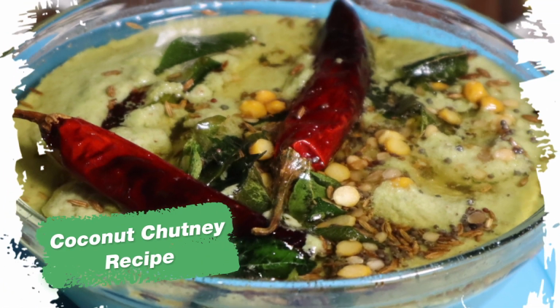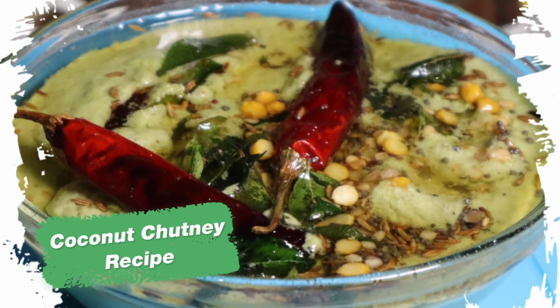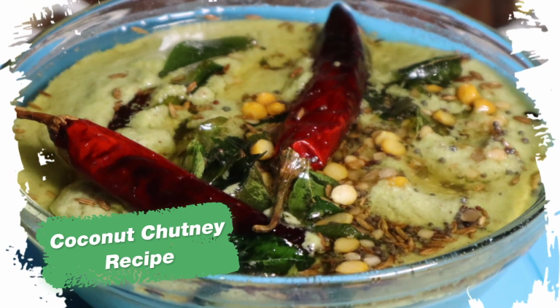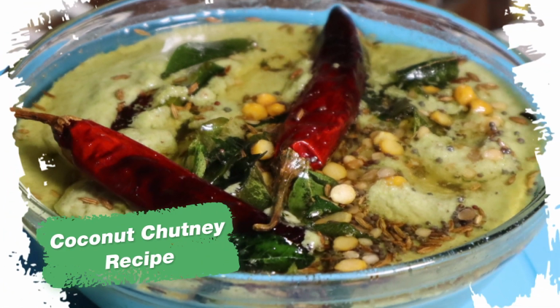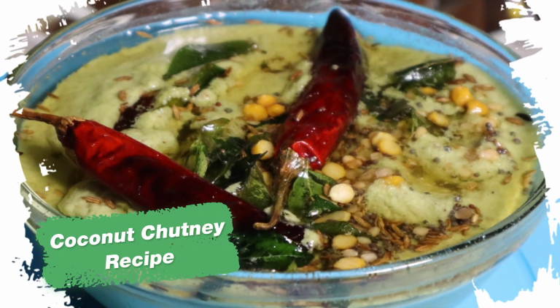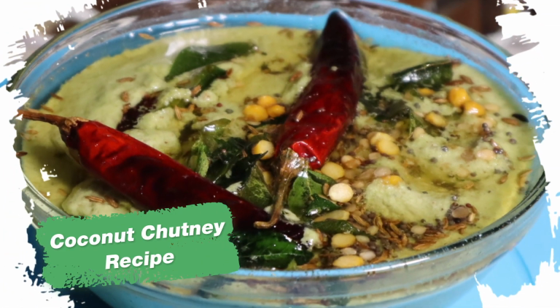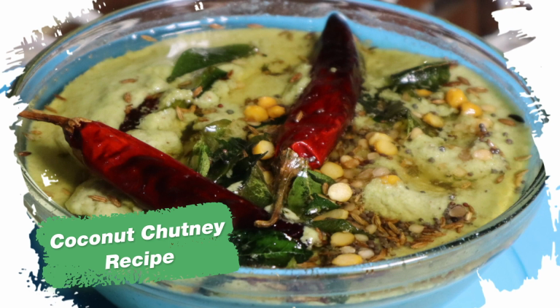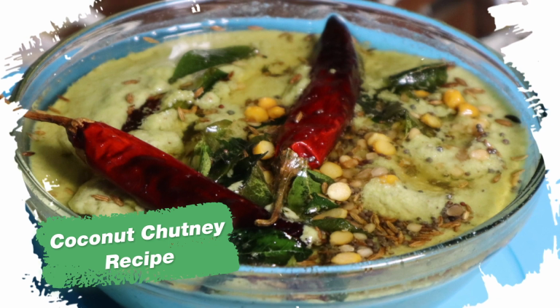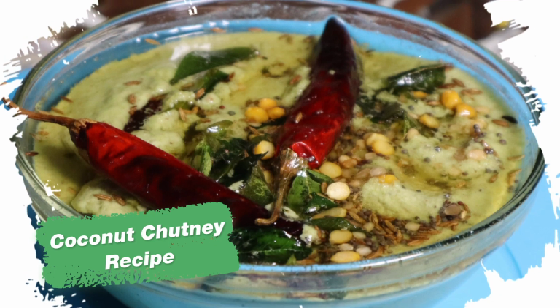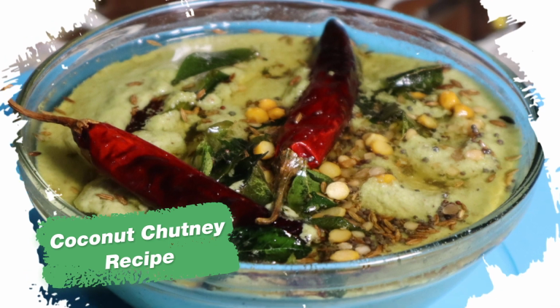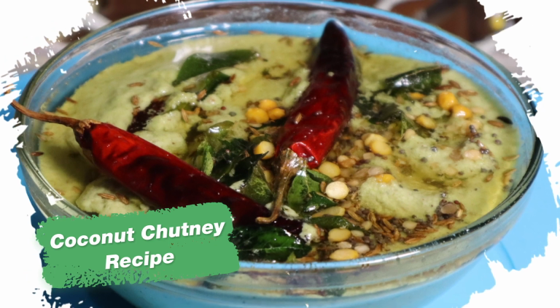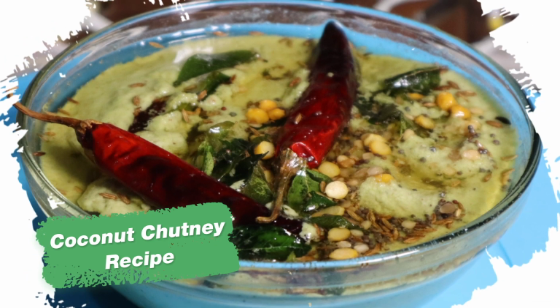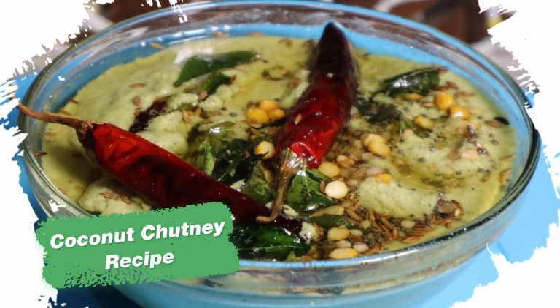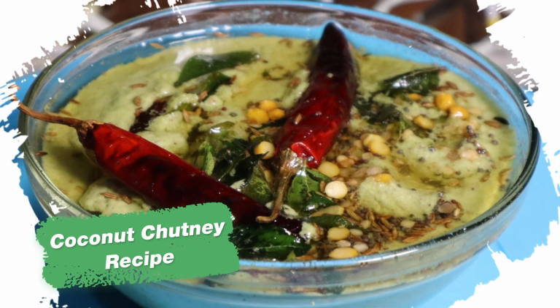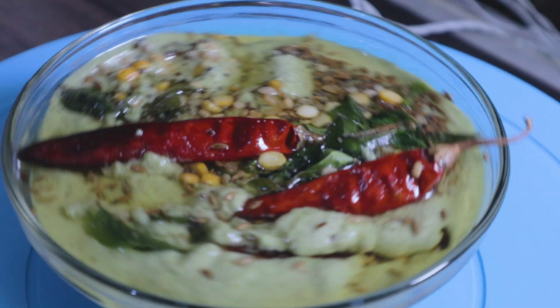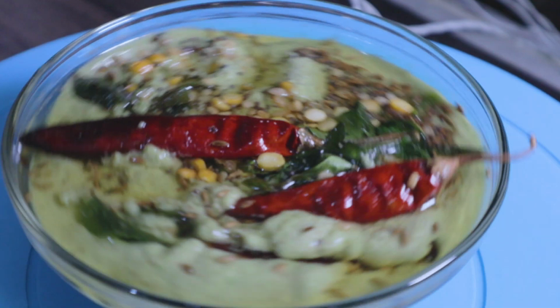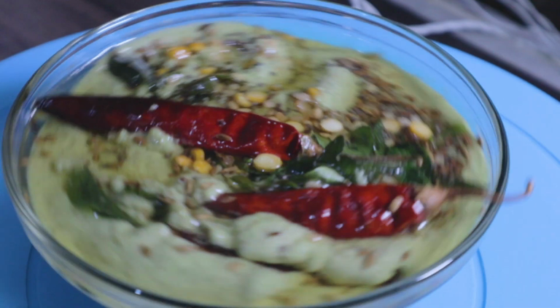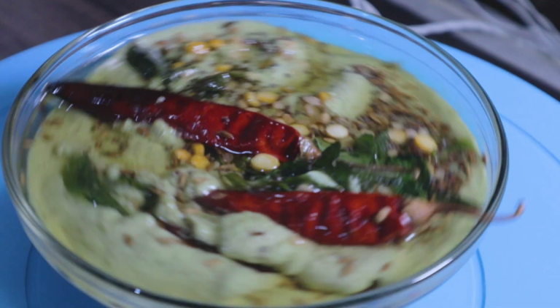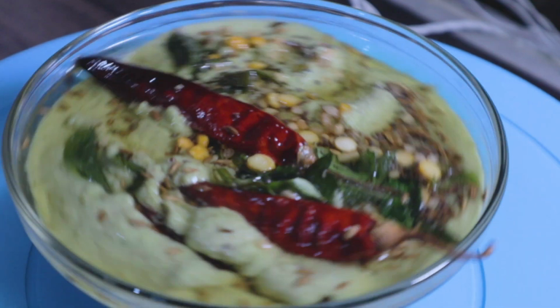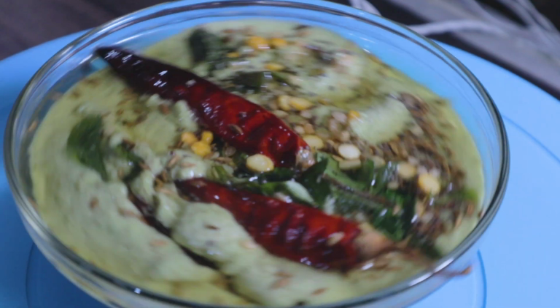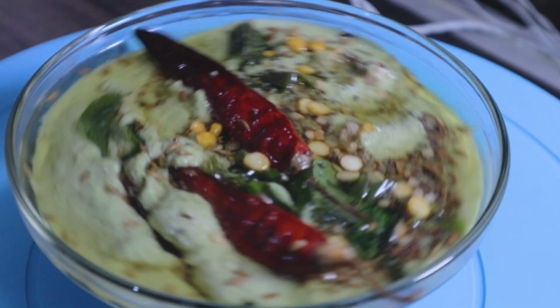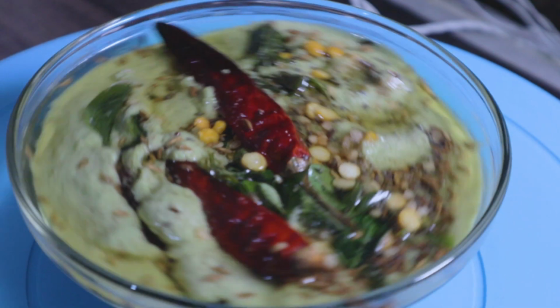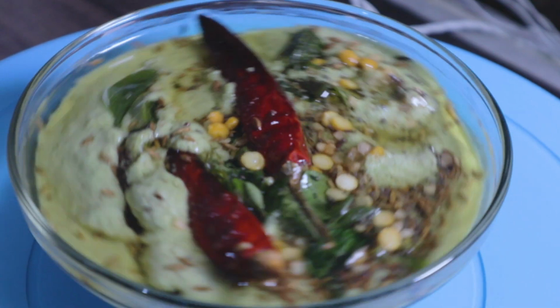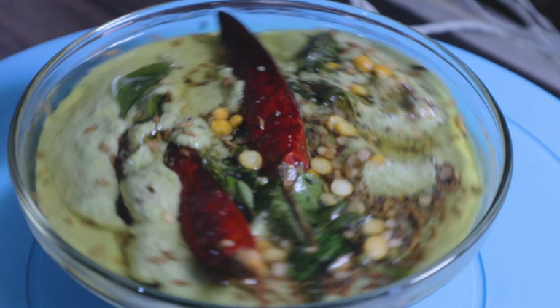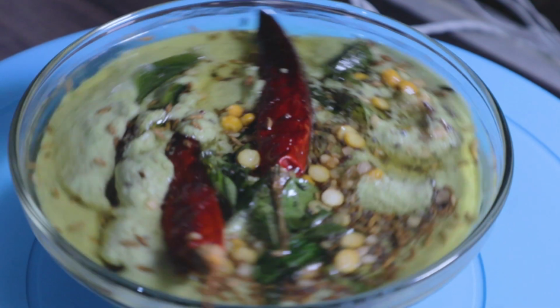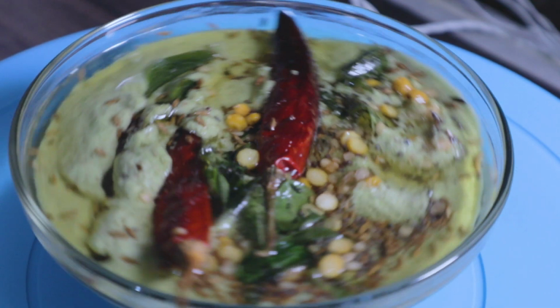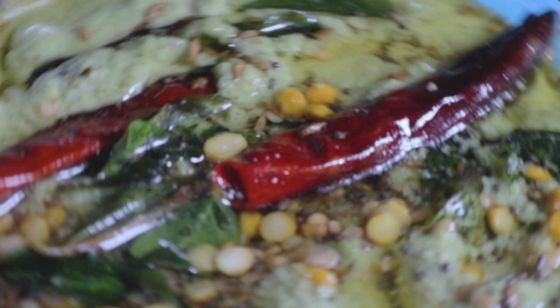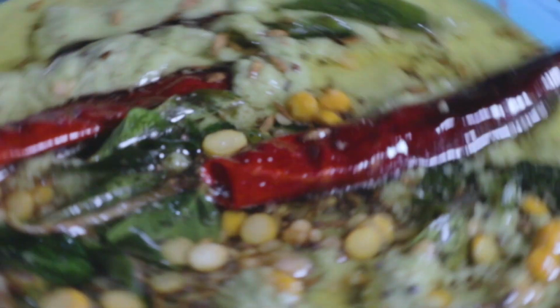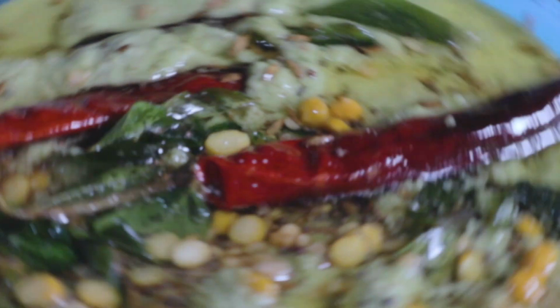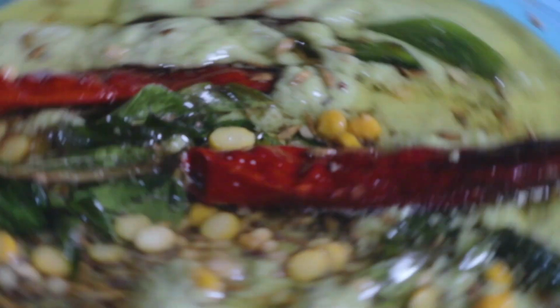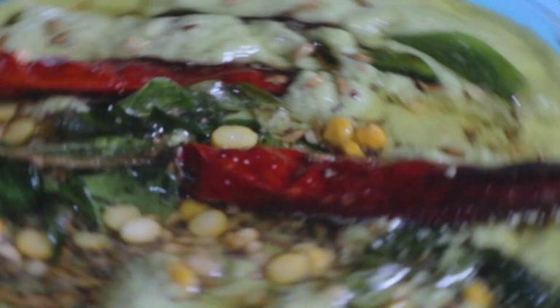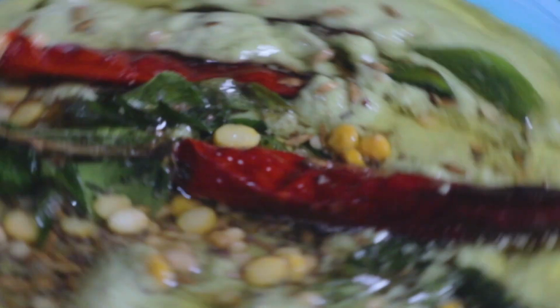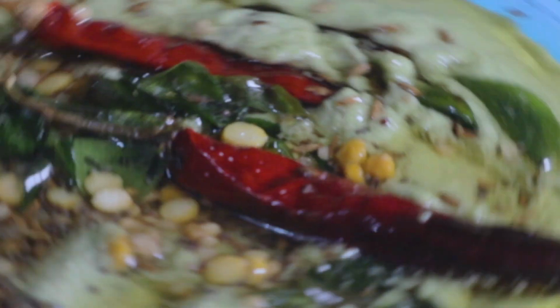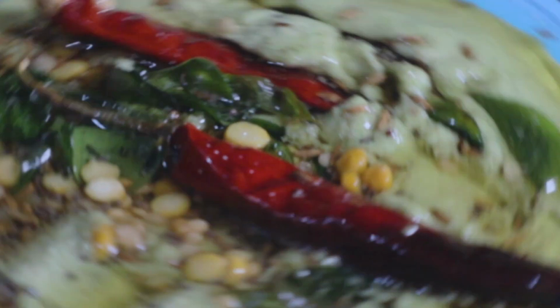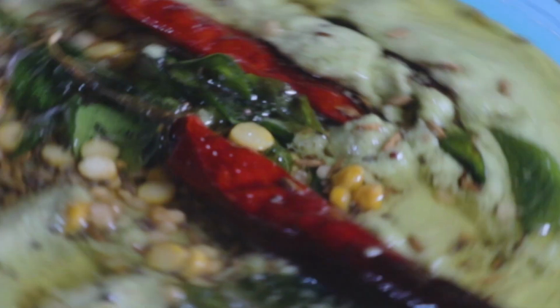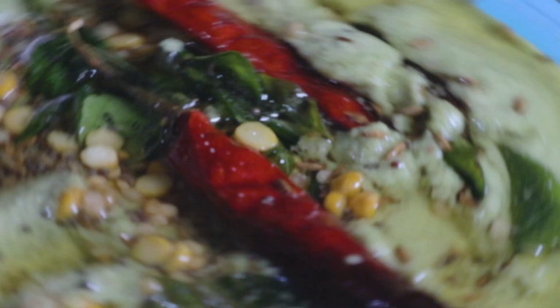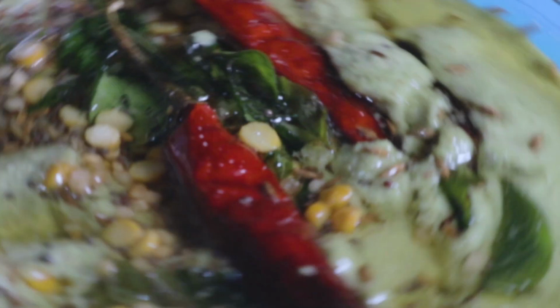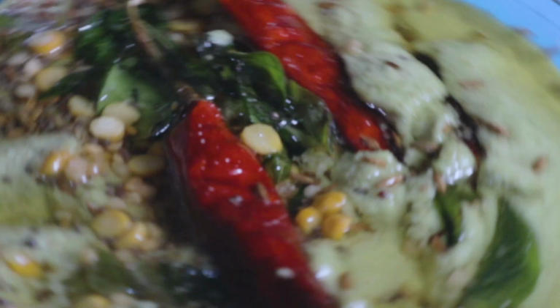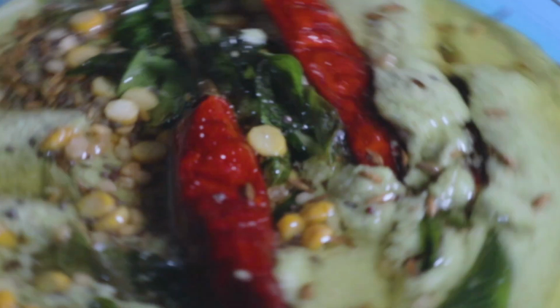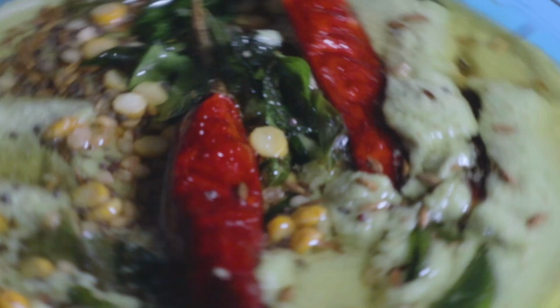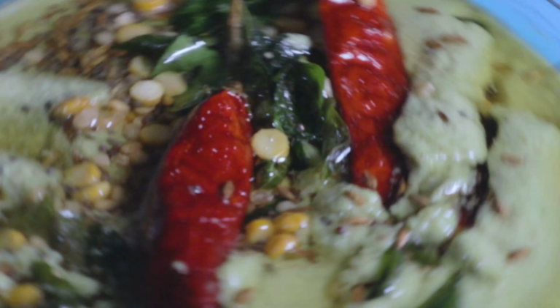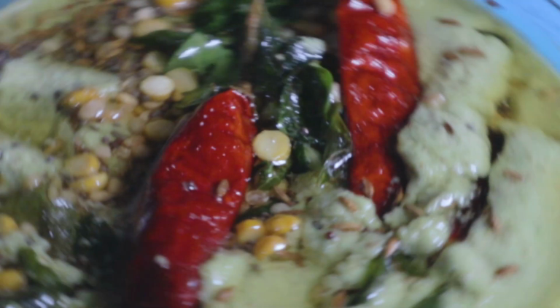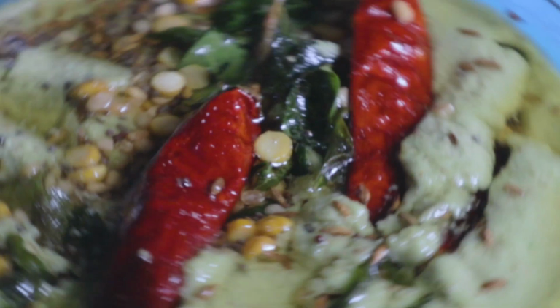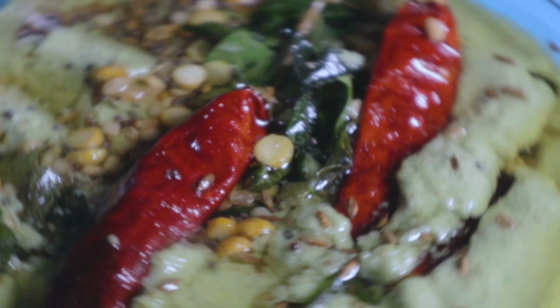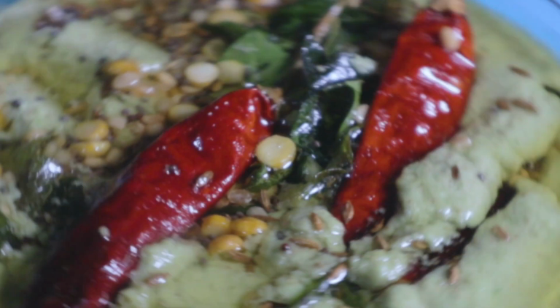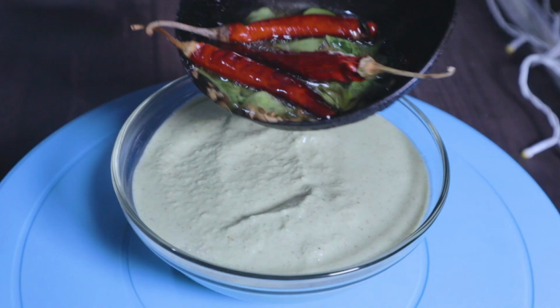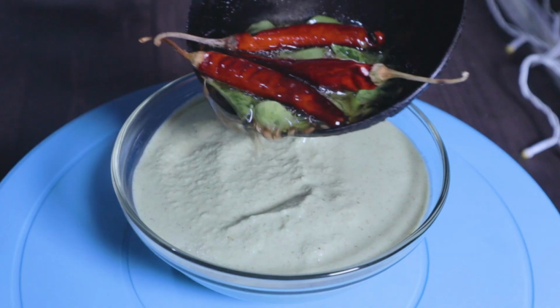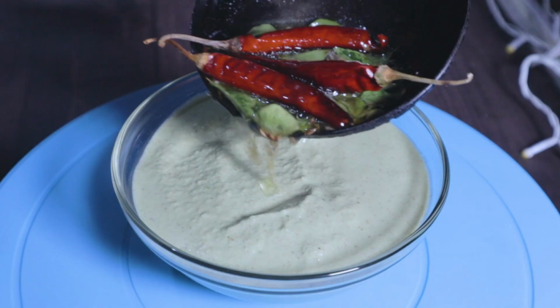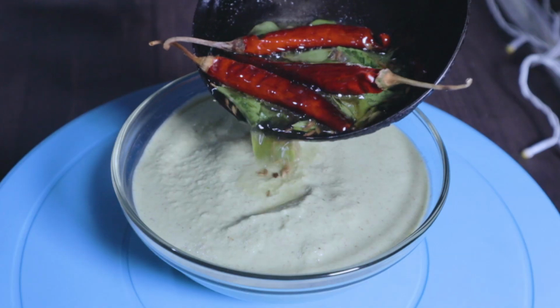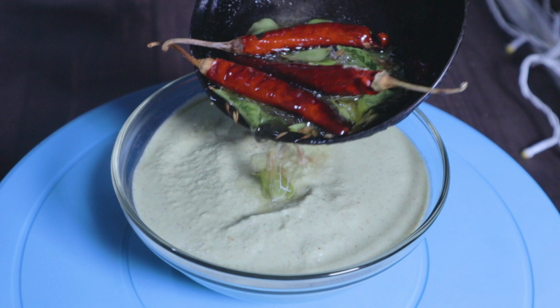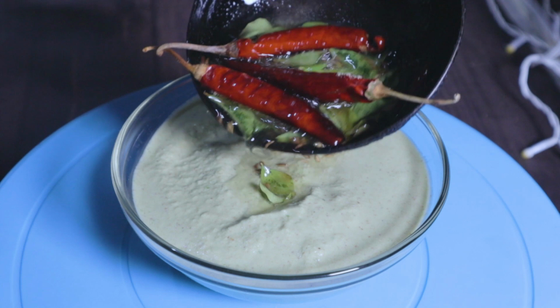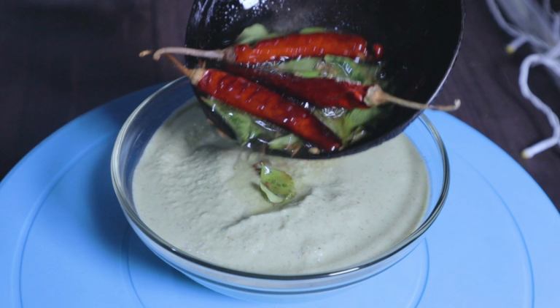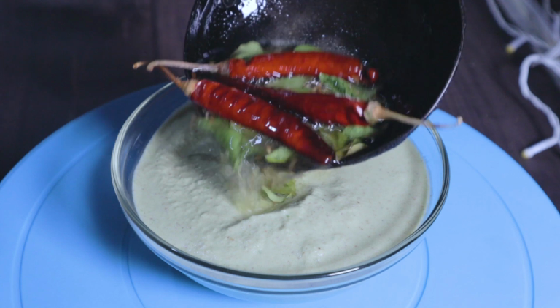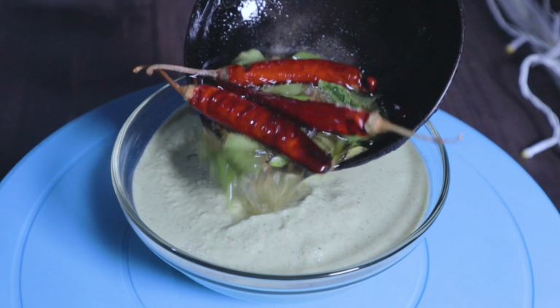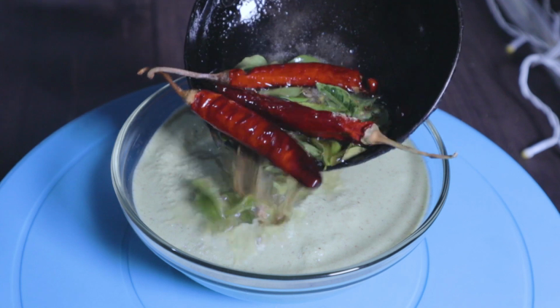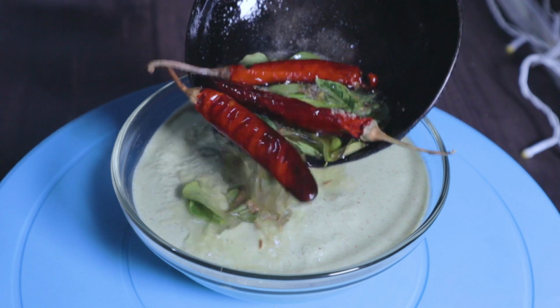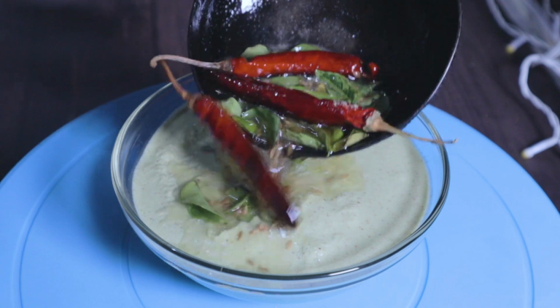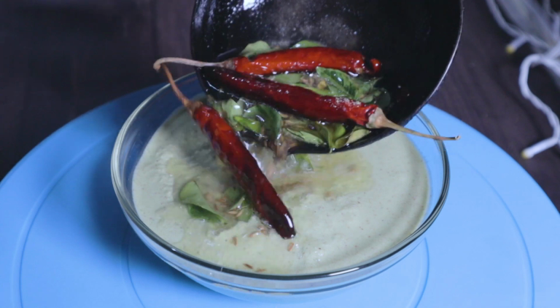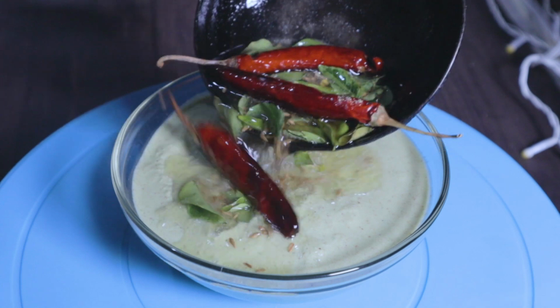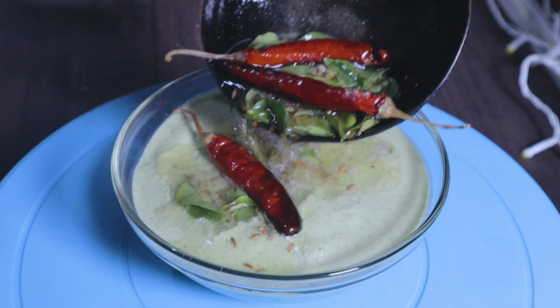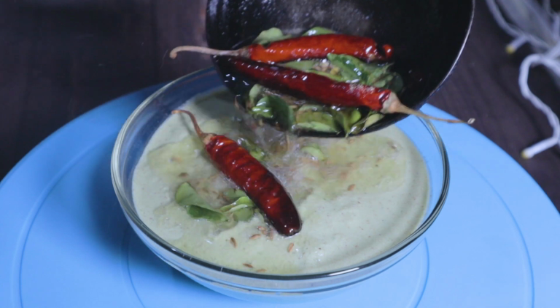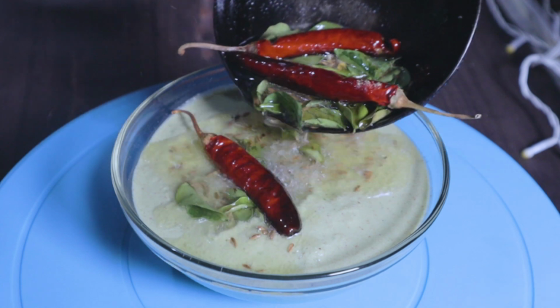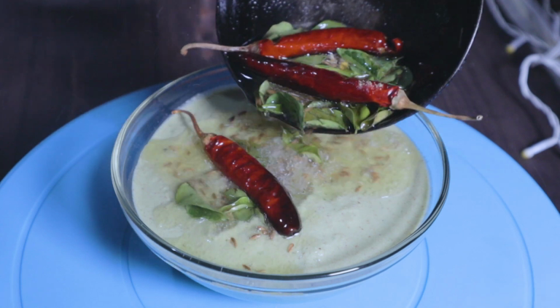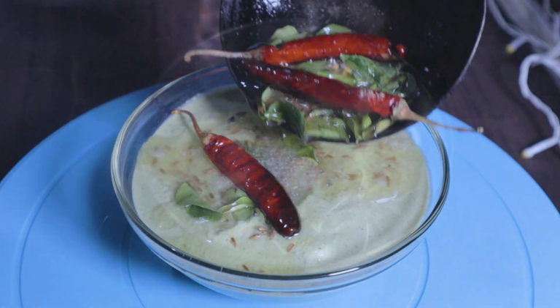Hello everyone, welcome to Food Travel Repeat. Today in this episode we're going to see a simple and easy coconut chutney recipe.